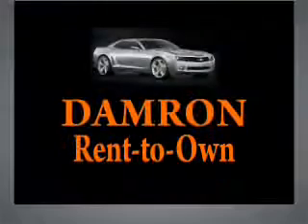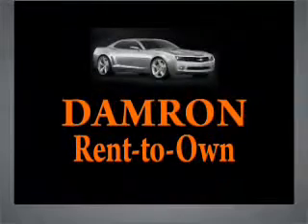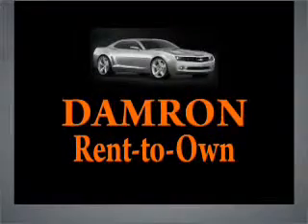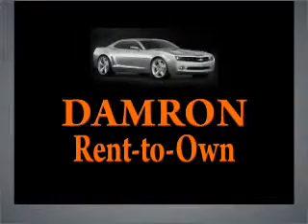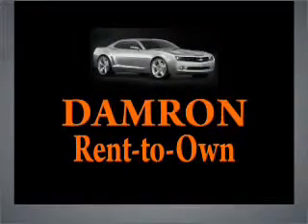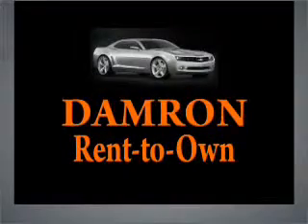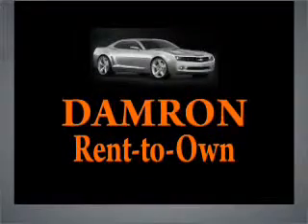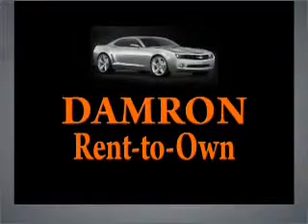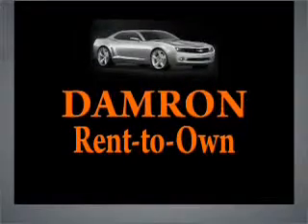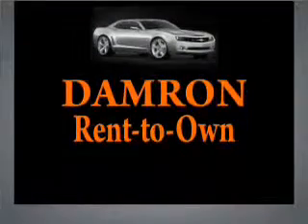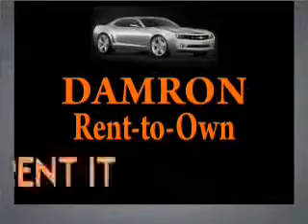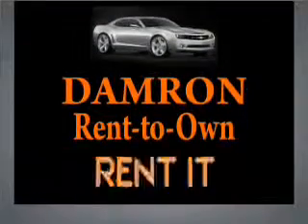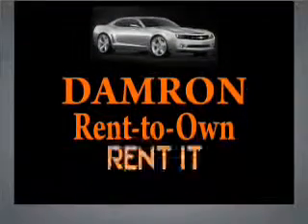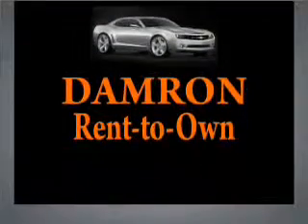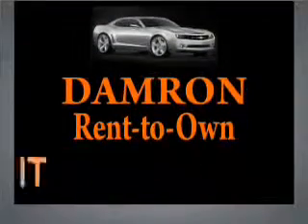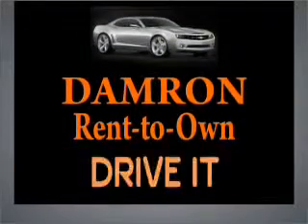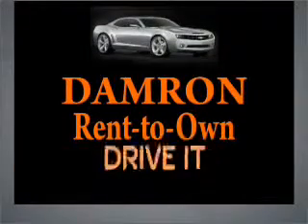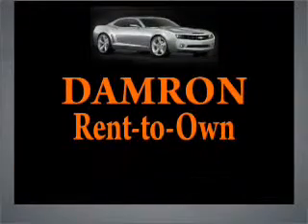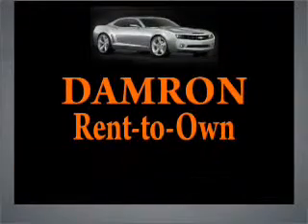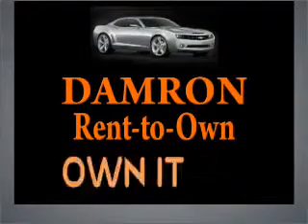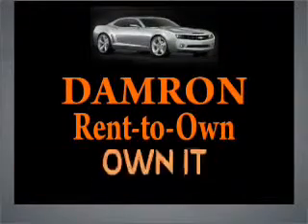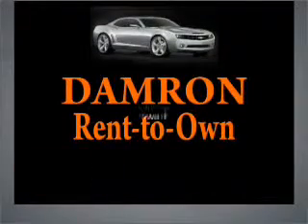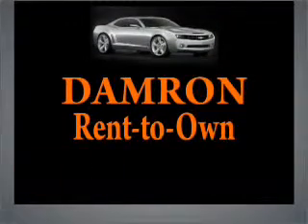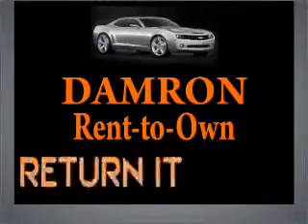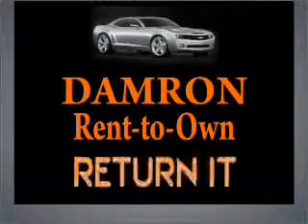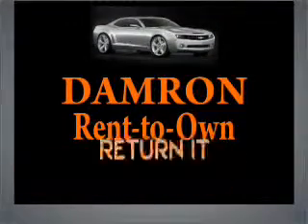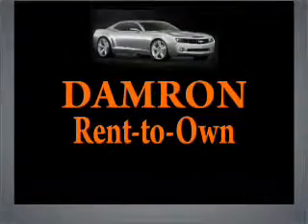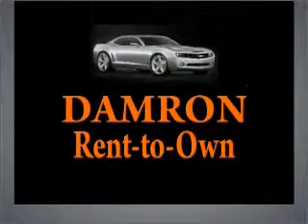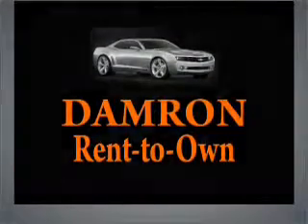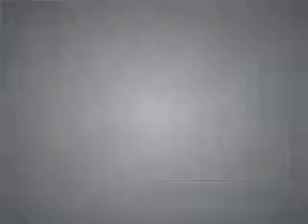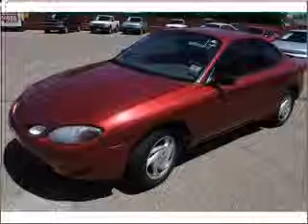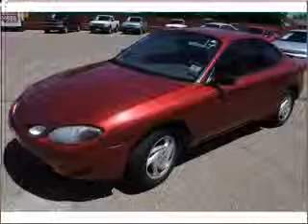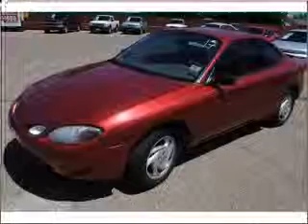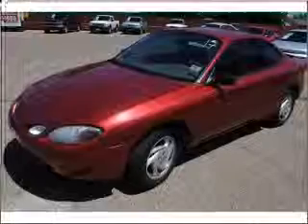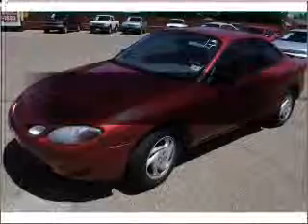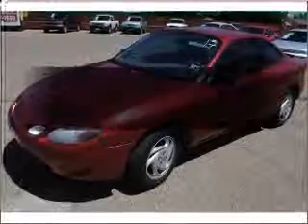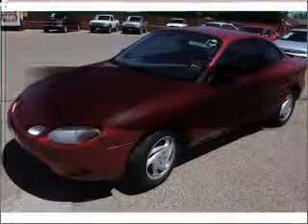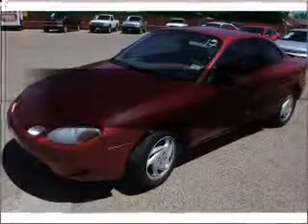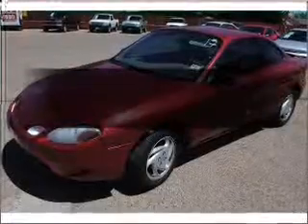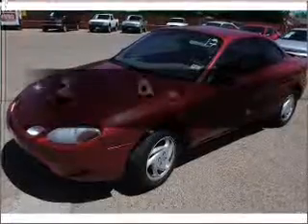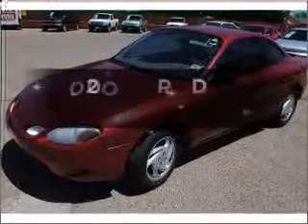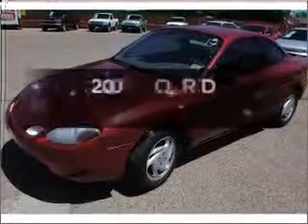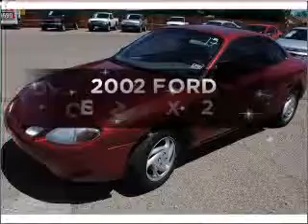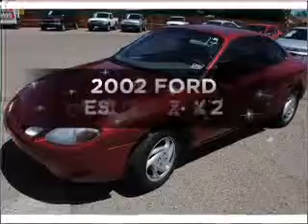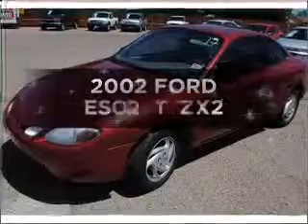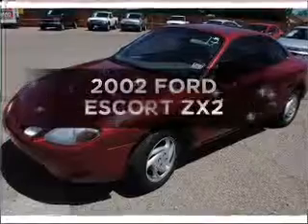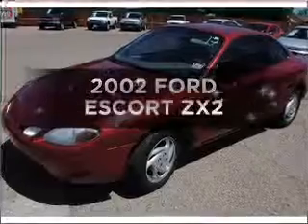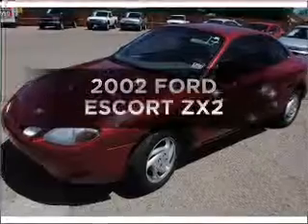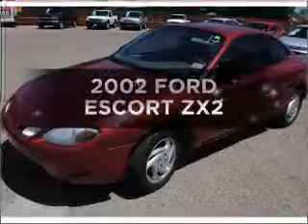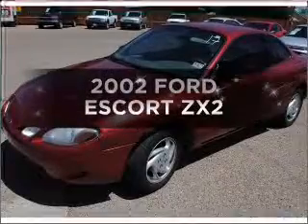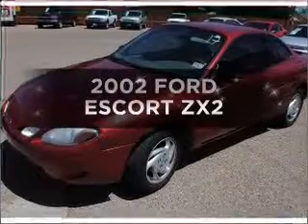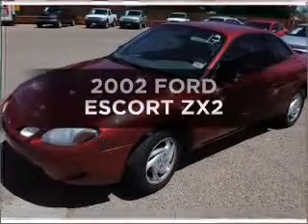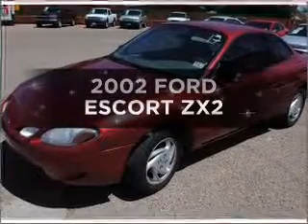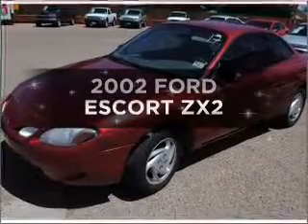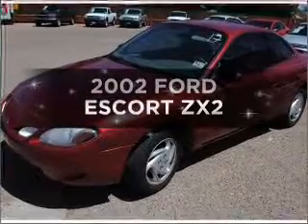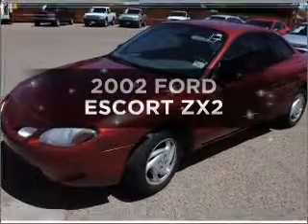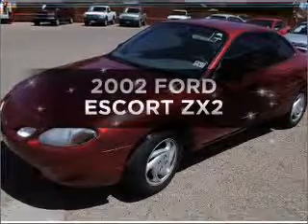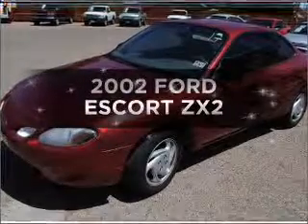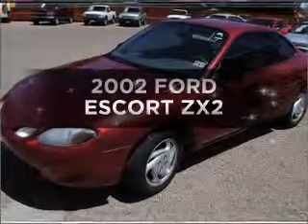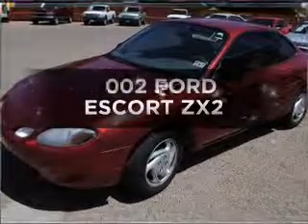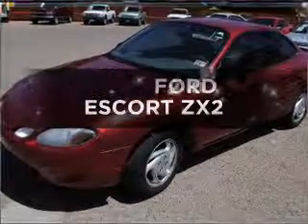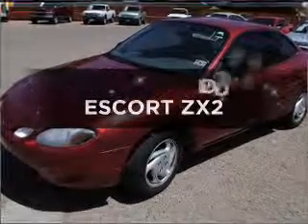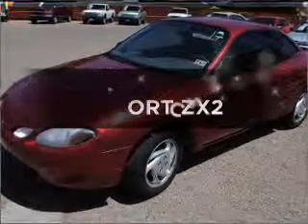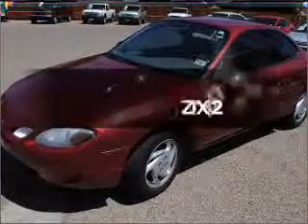Damron presents Rent It, Drive It, Own It, or Return It. Introducing the 2002 Ford Escort.